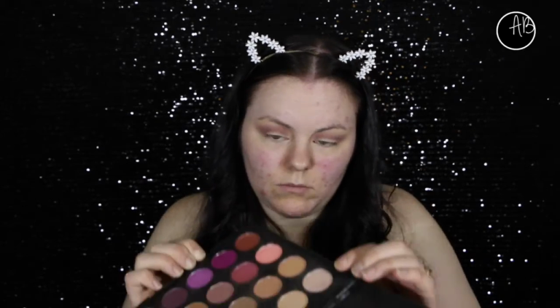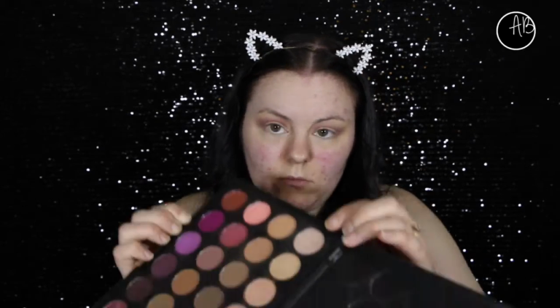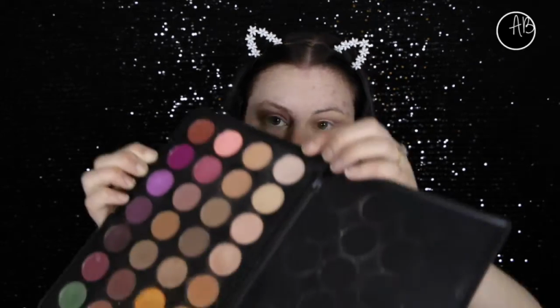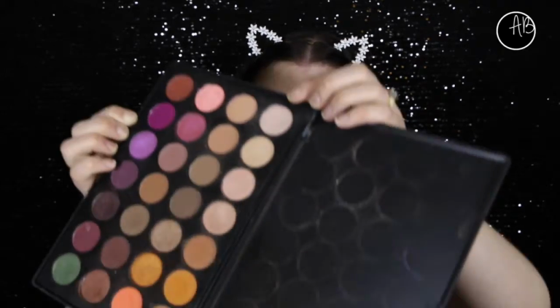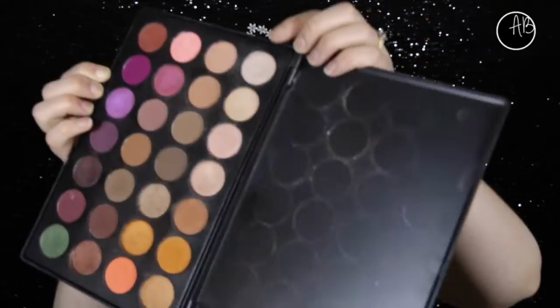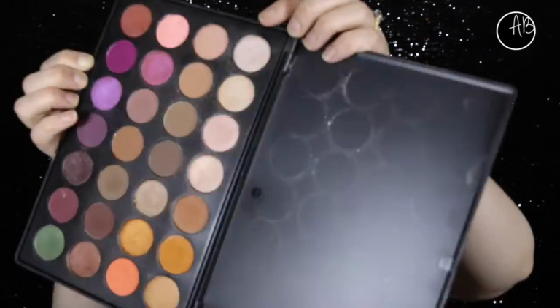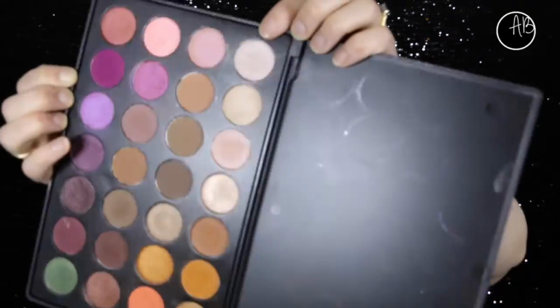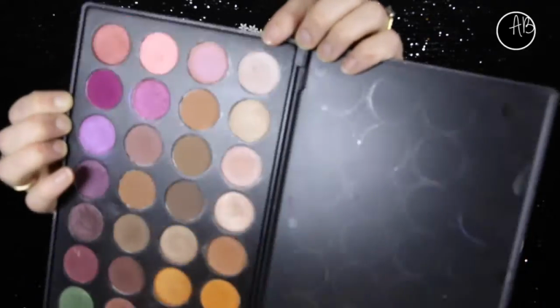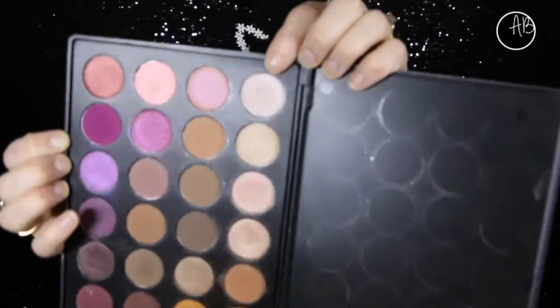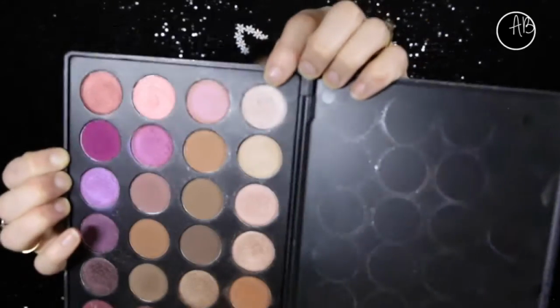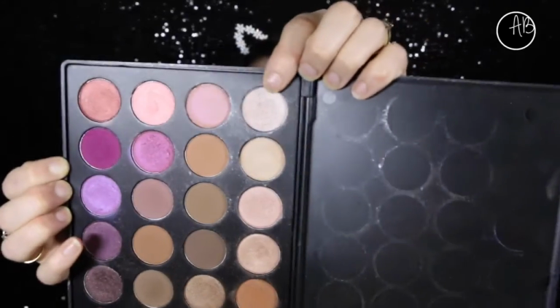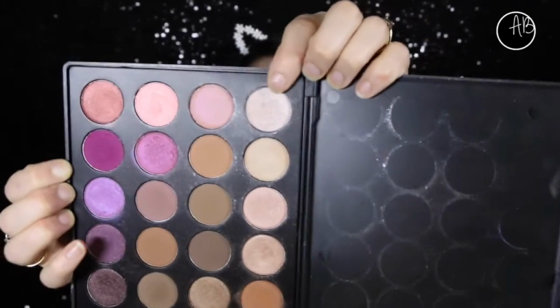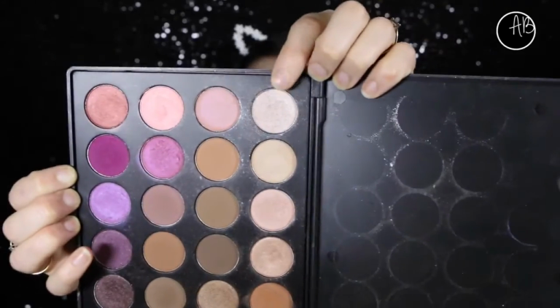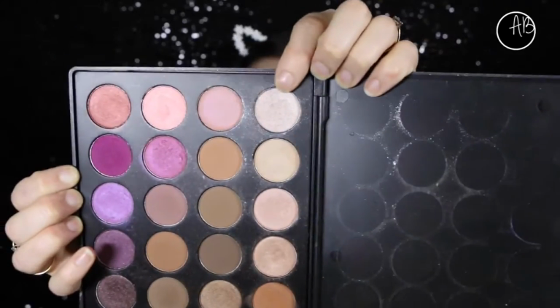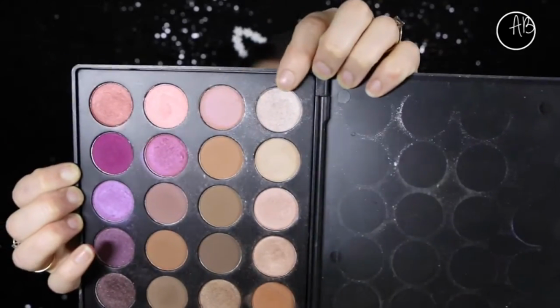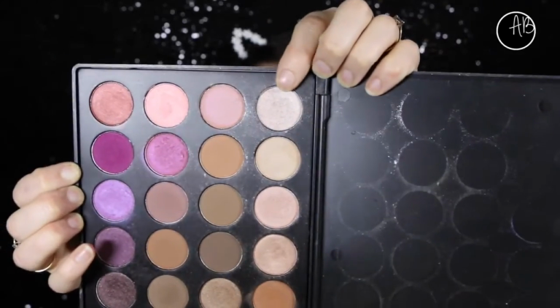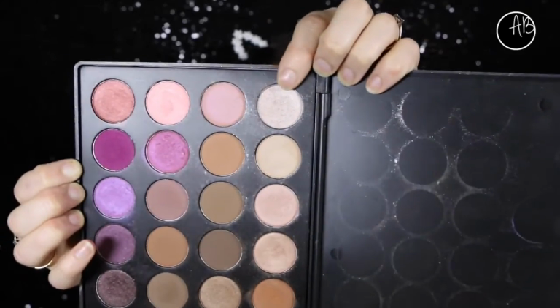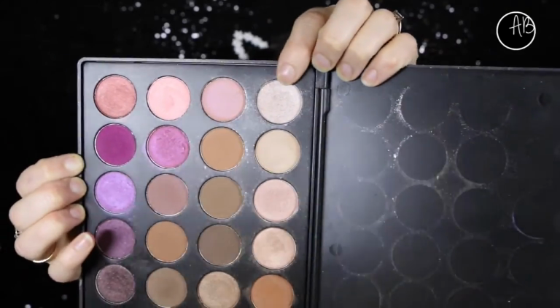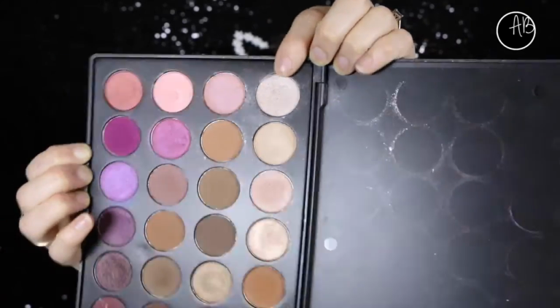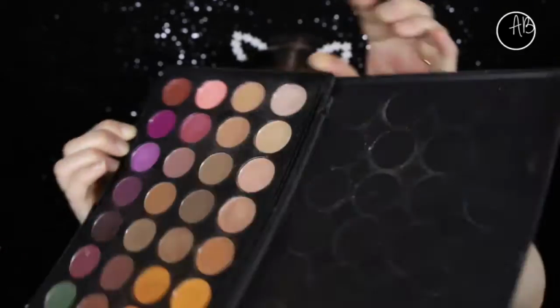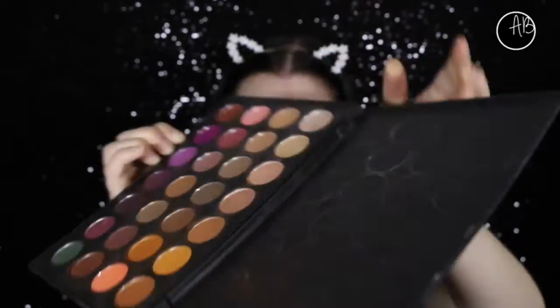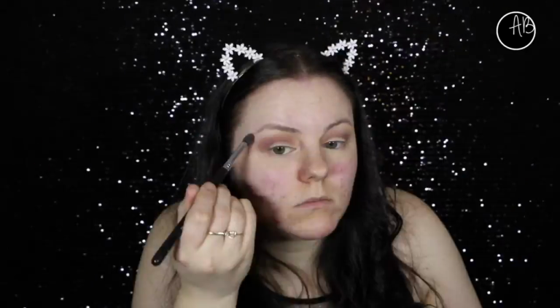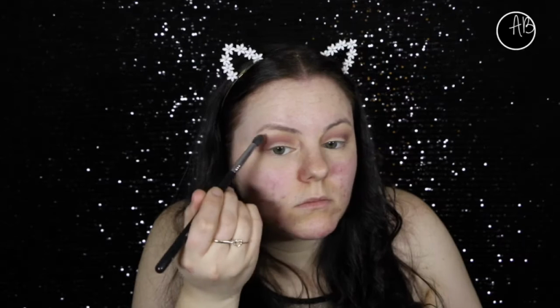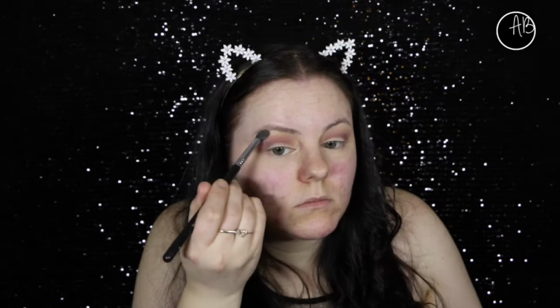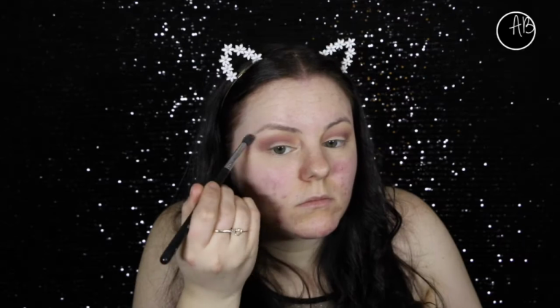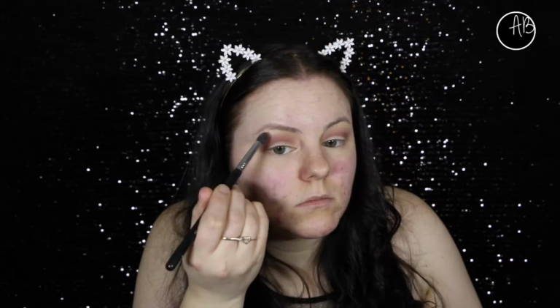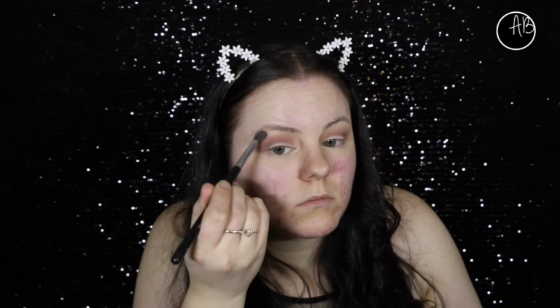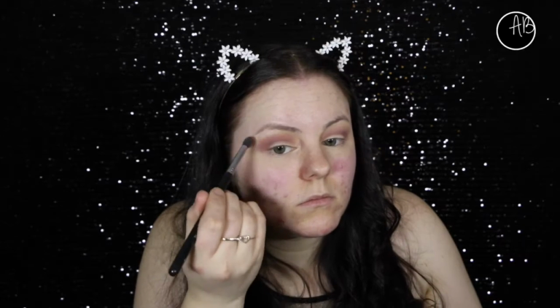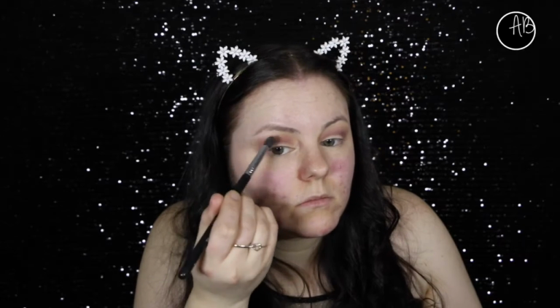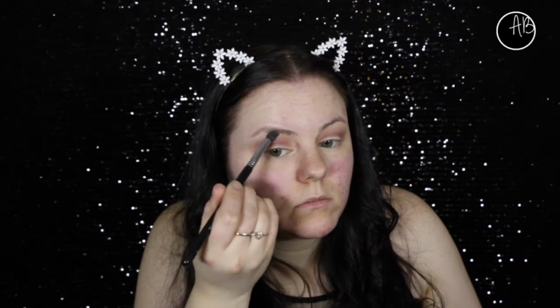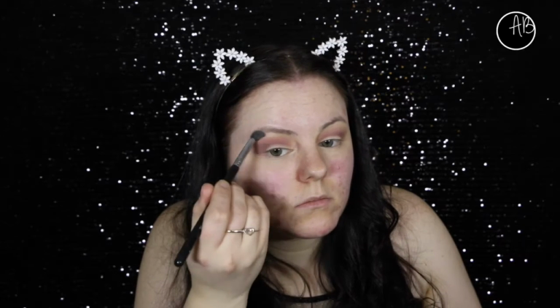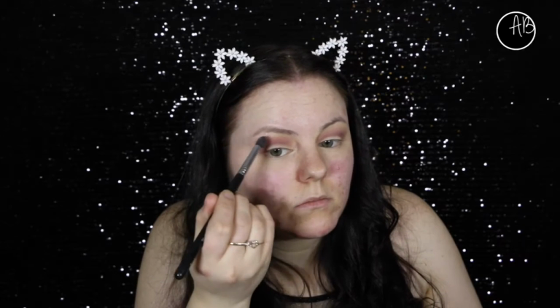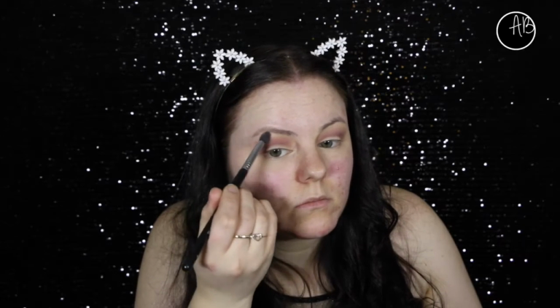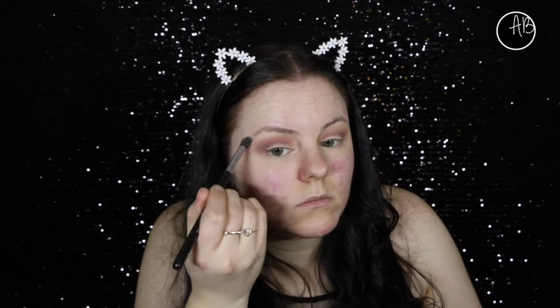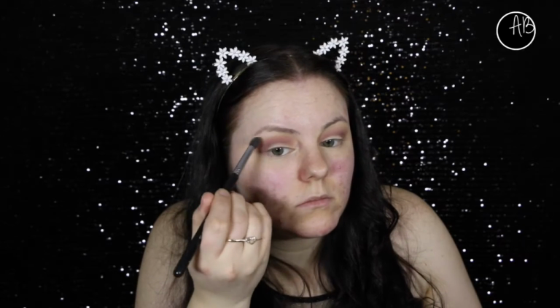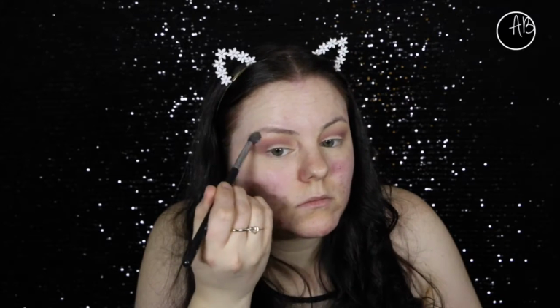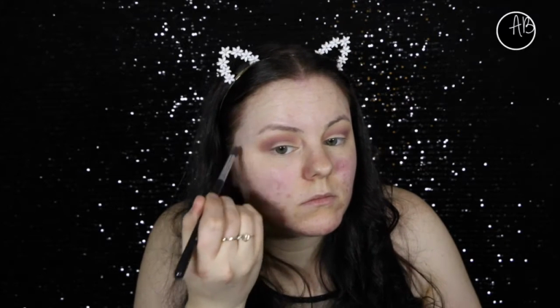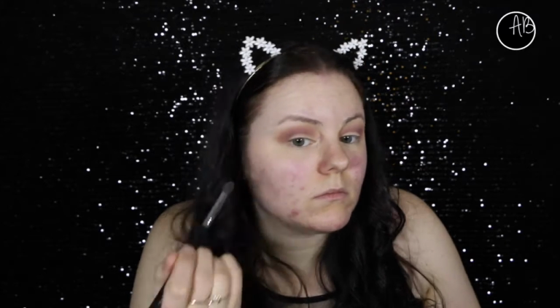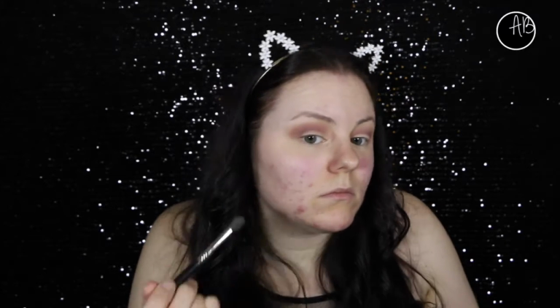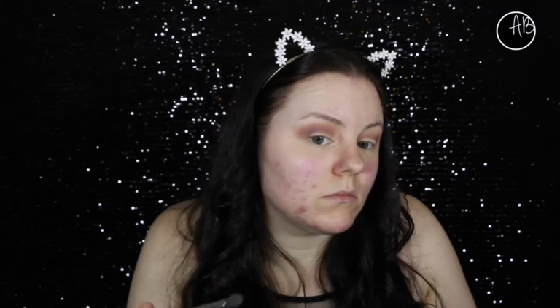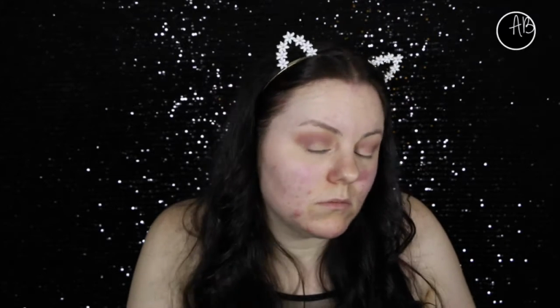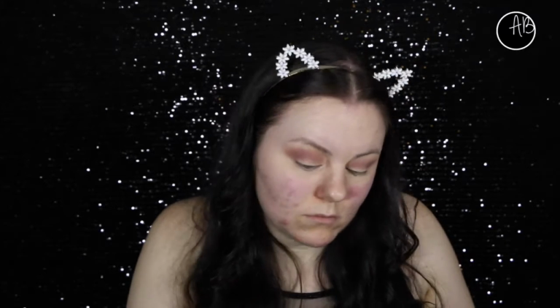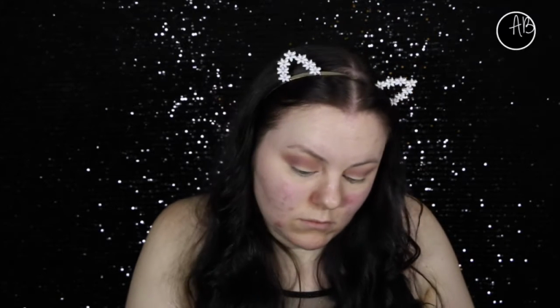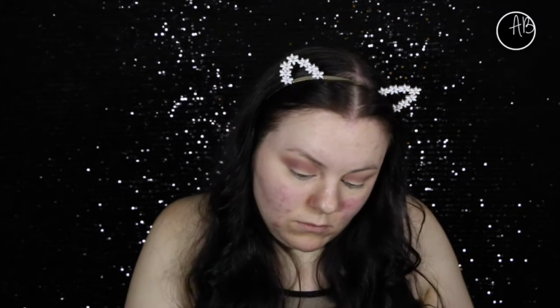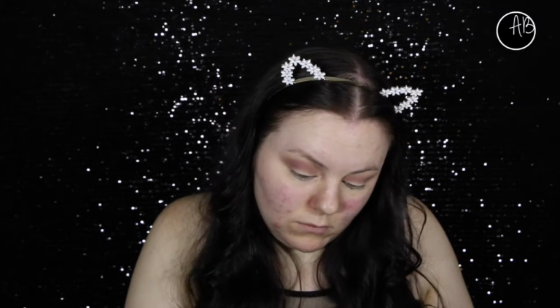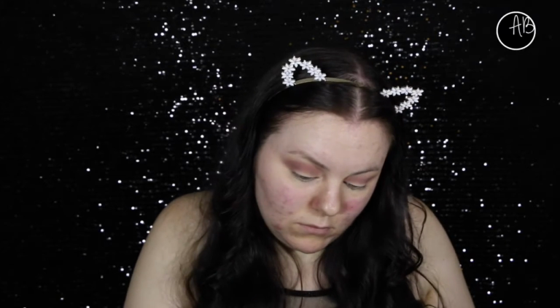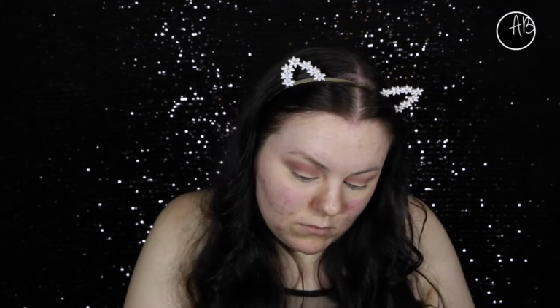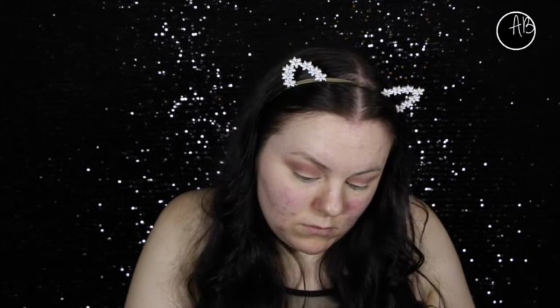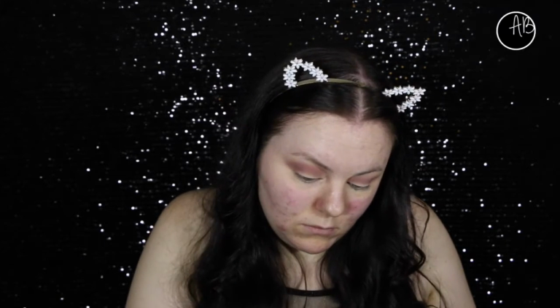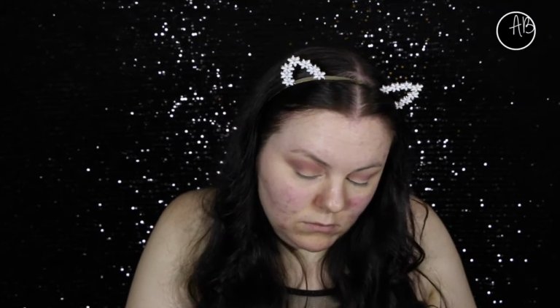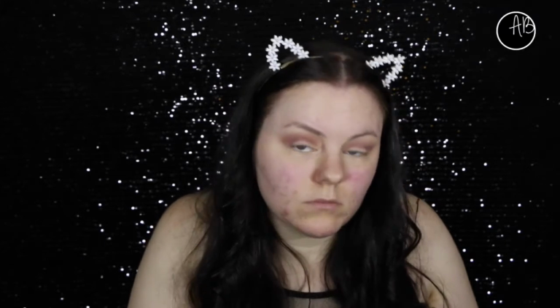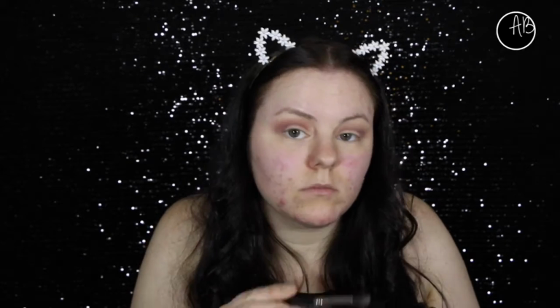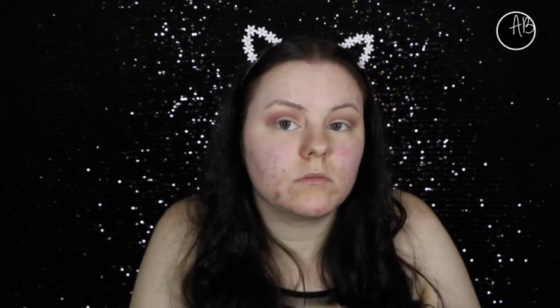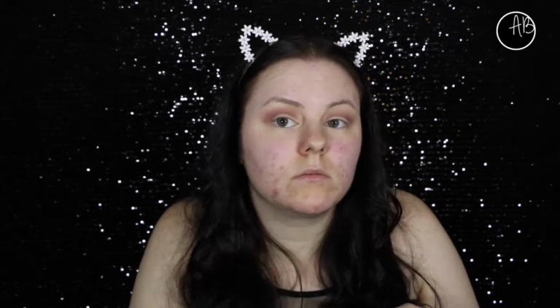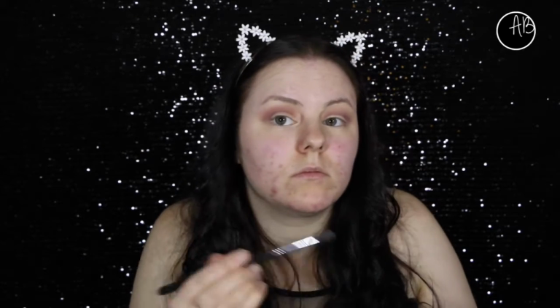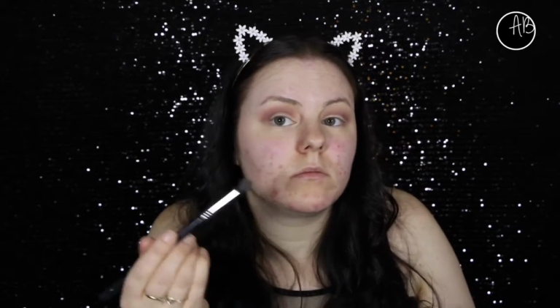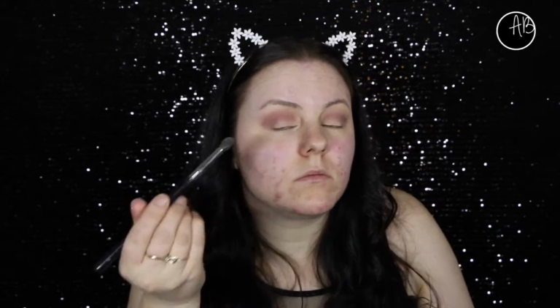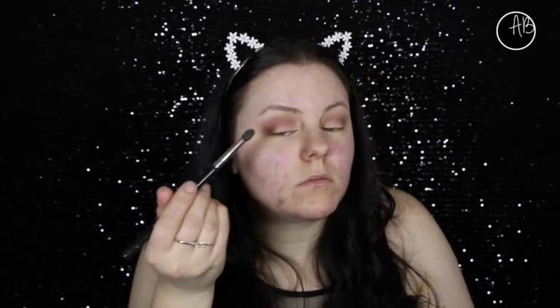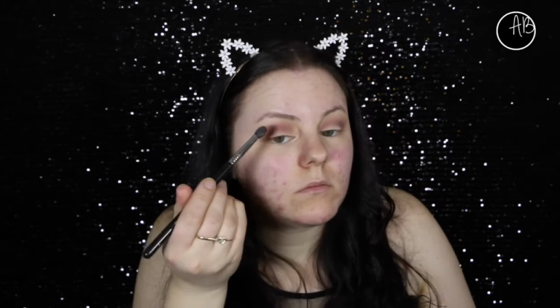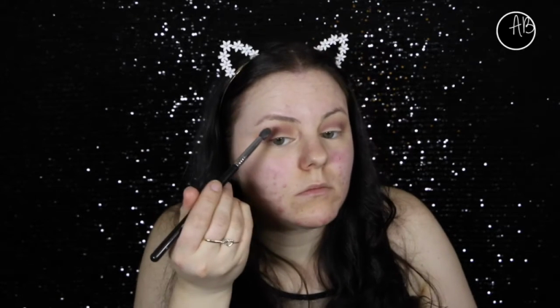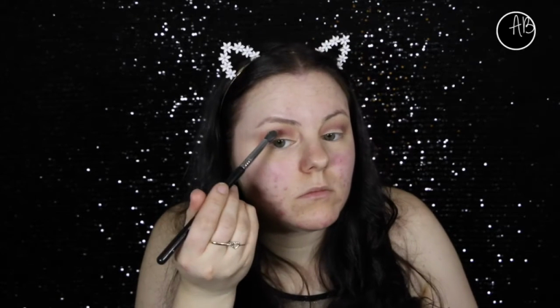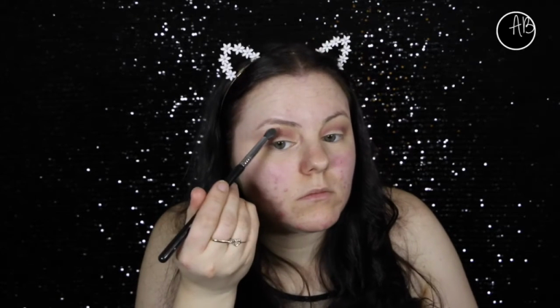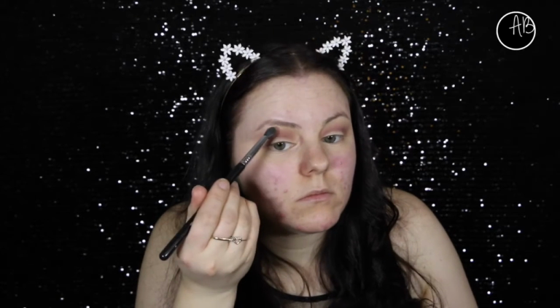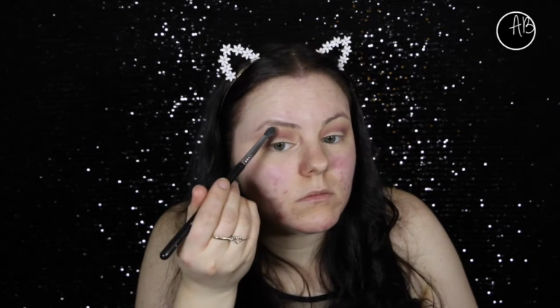Going in with this frosty white shade in the palette. I'm just using this to highlight my brow bone.